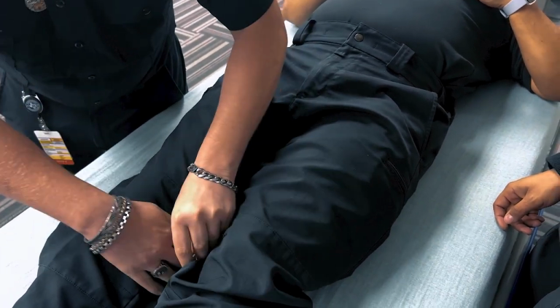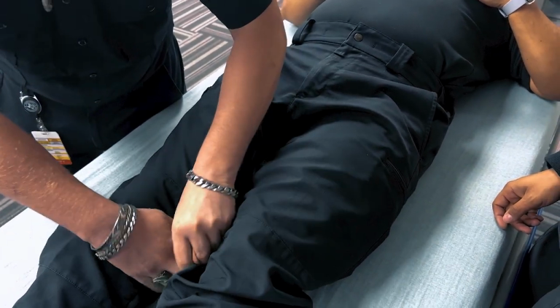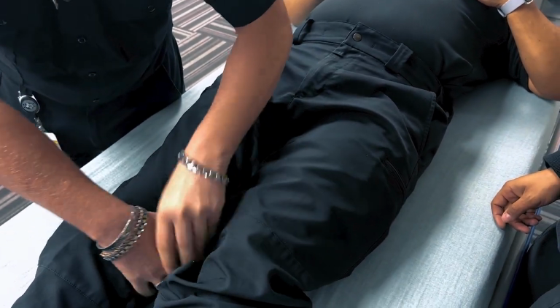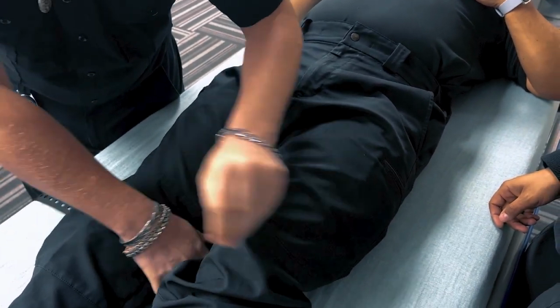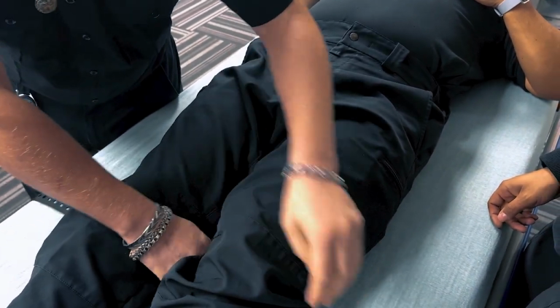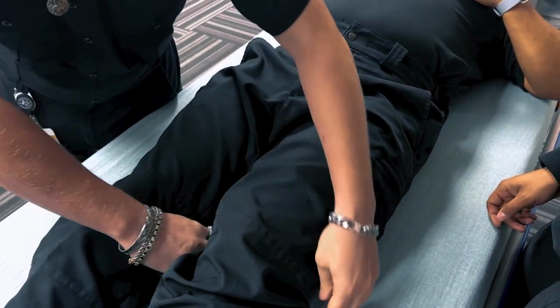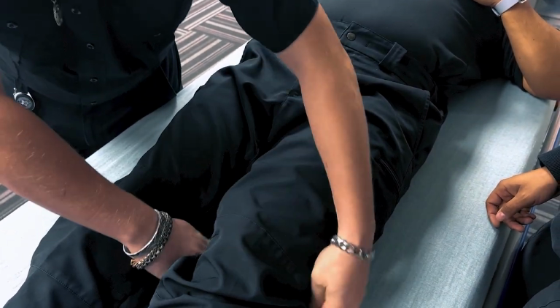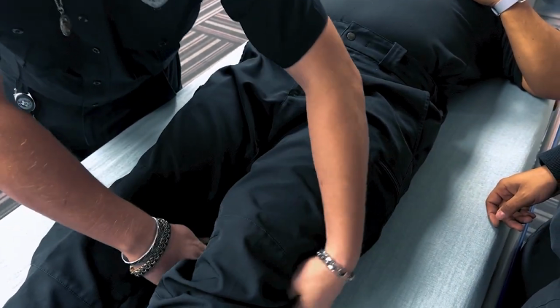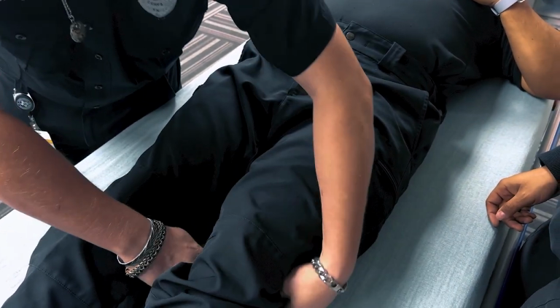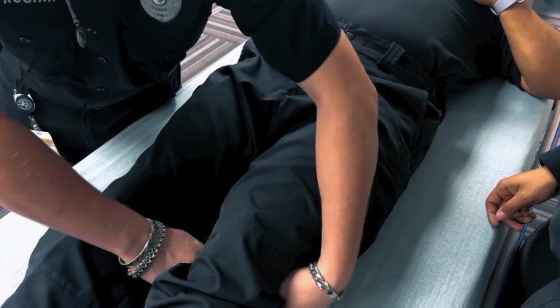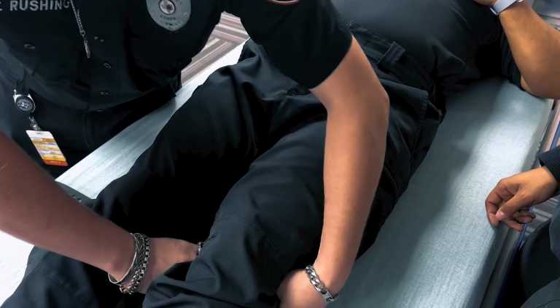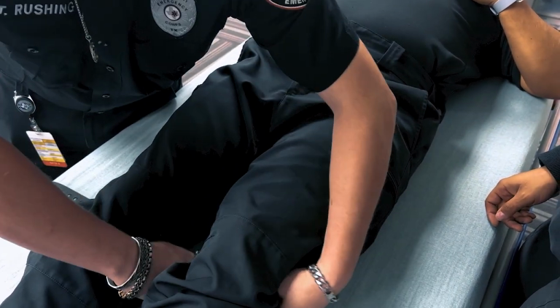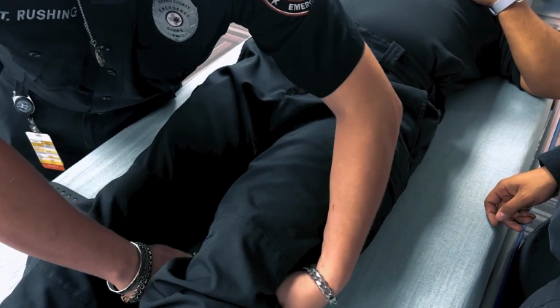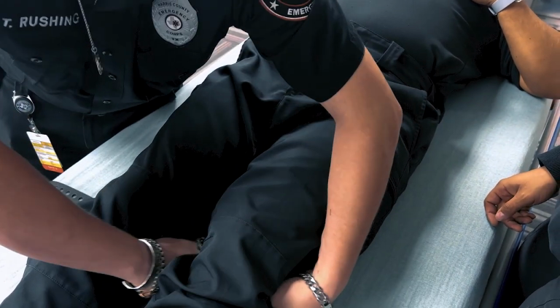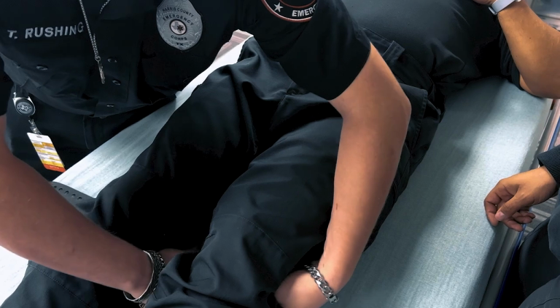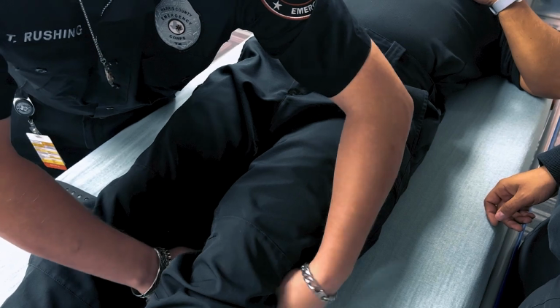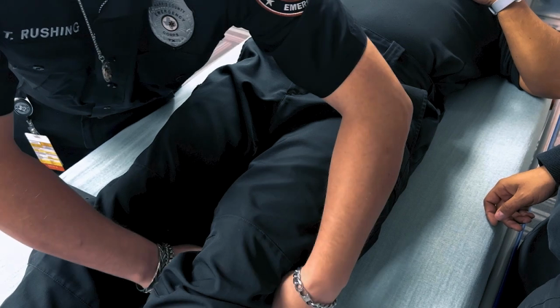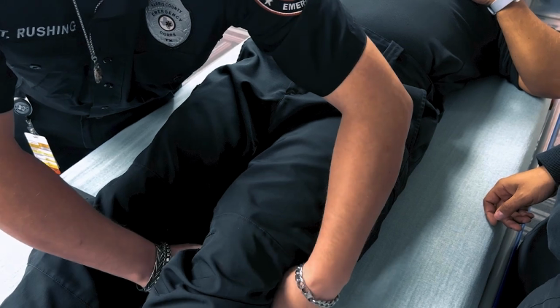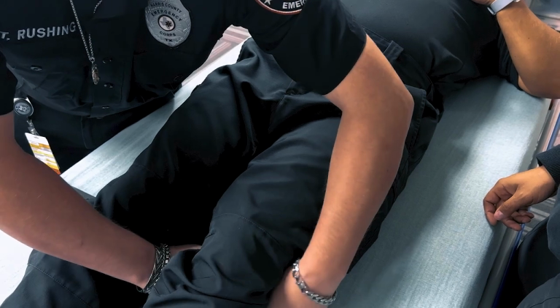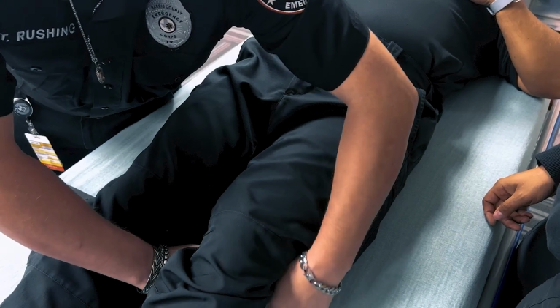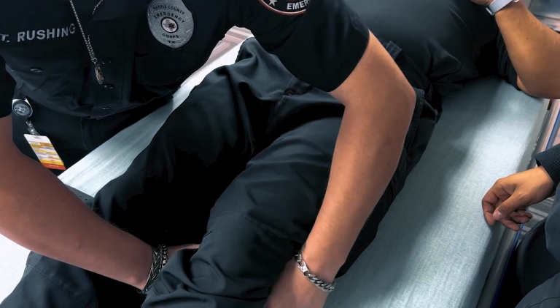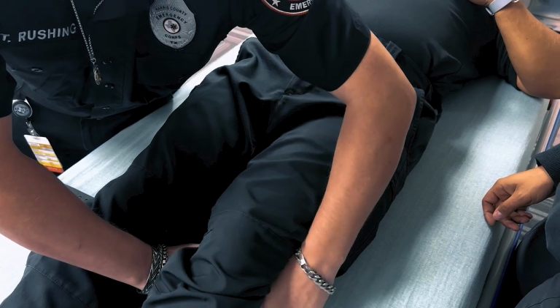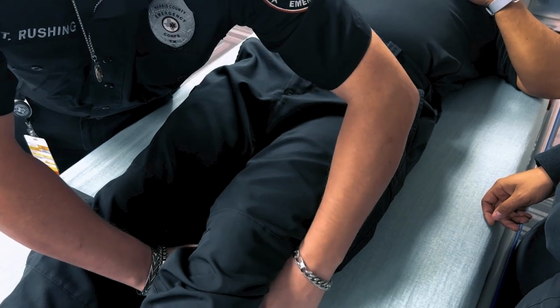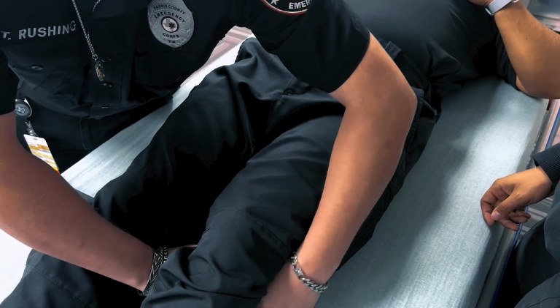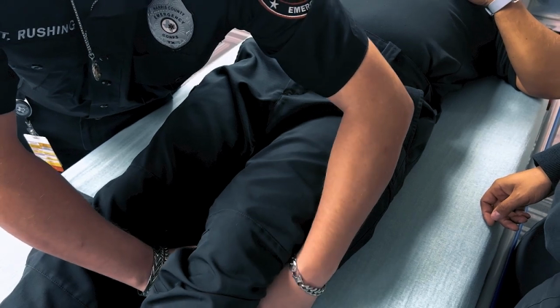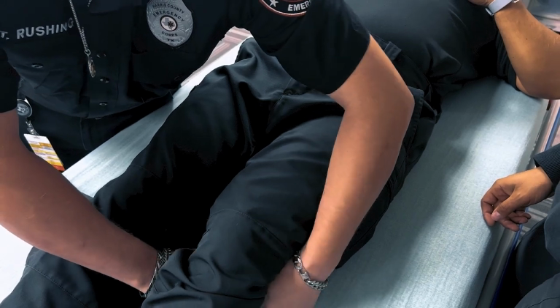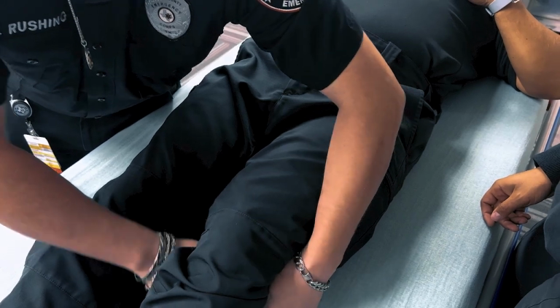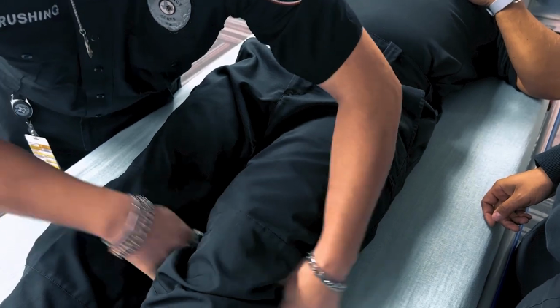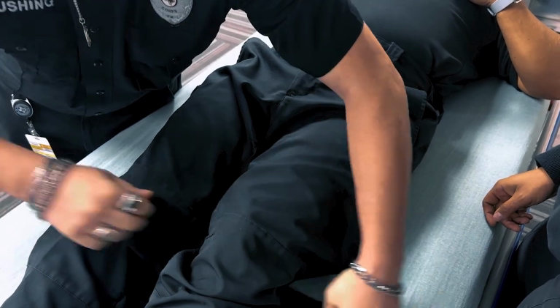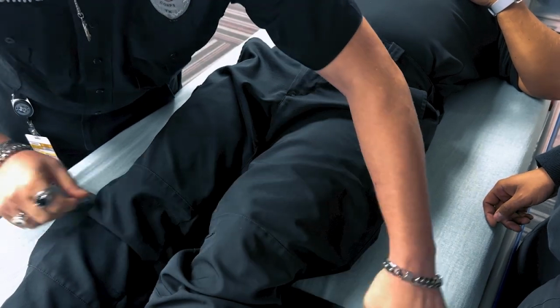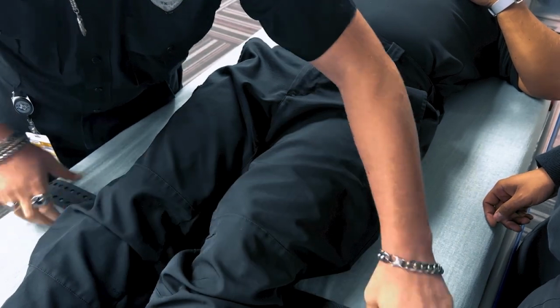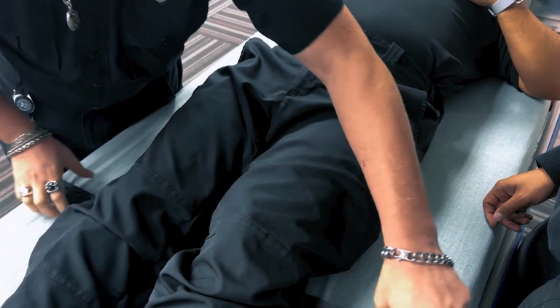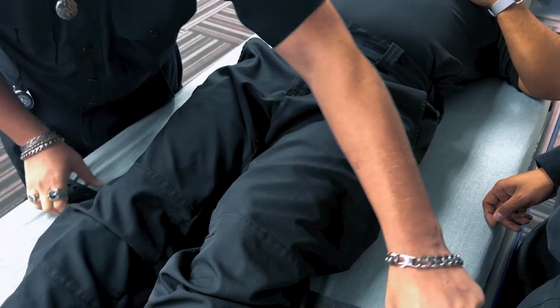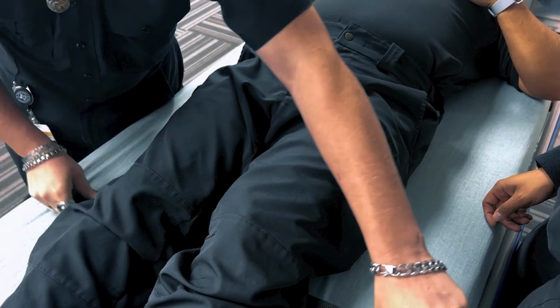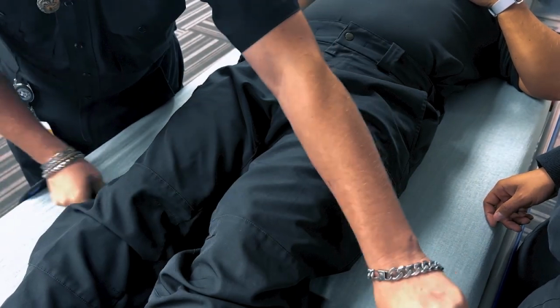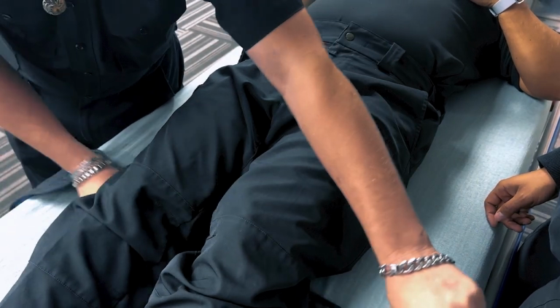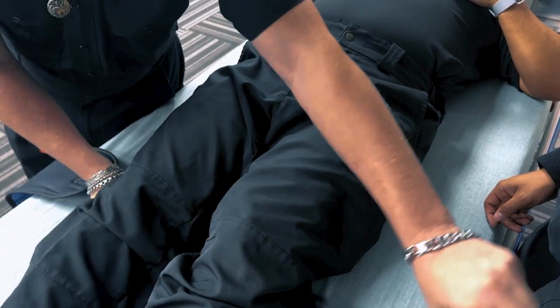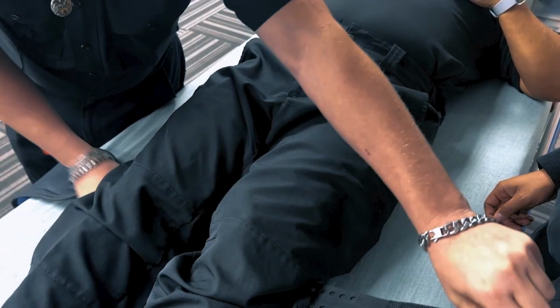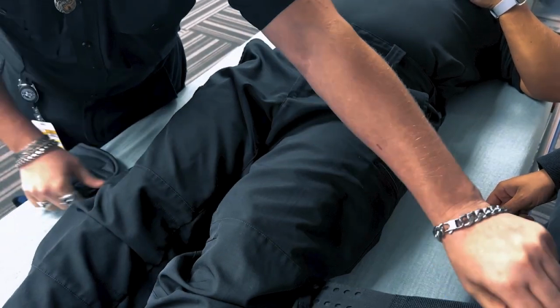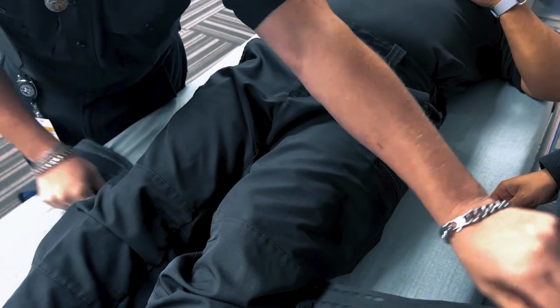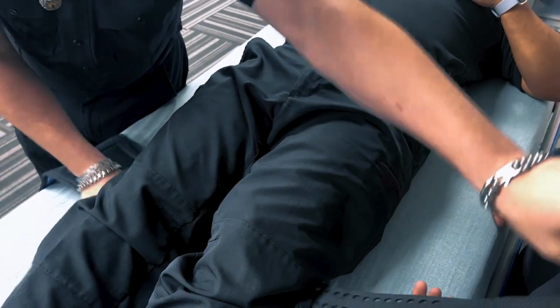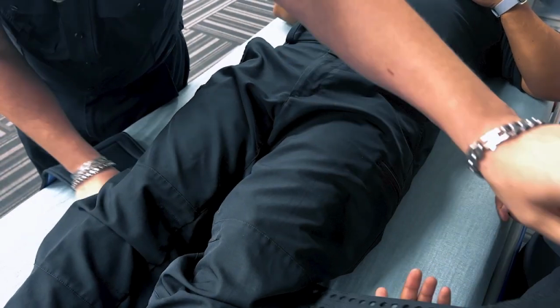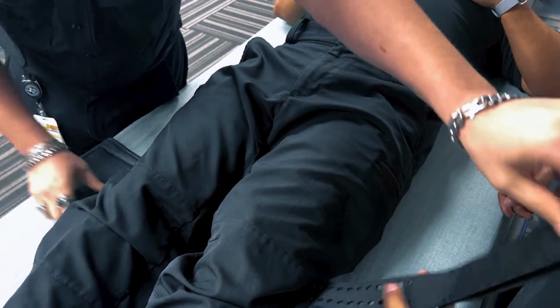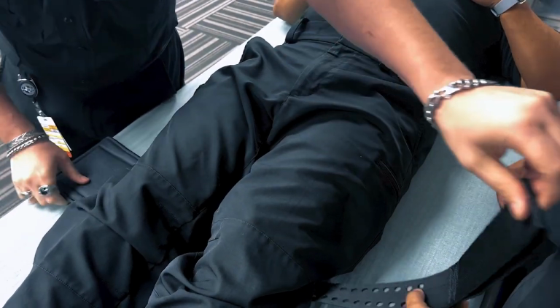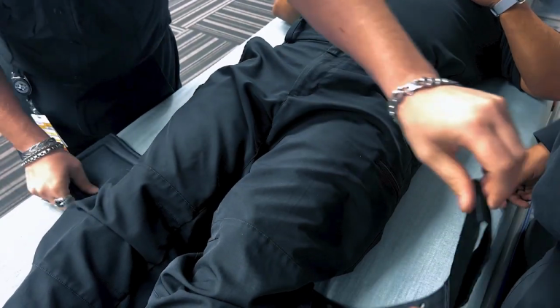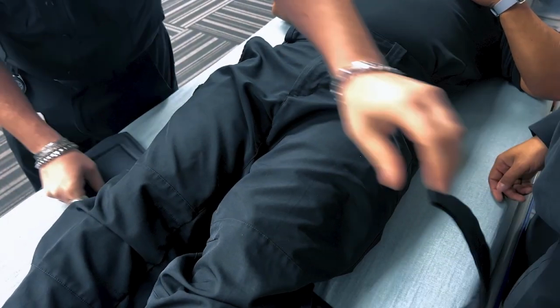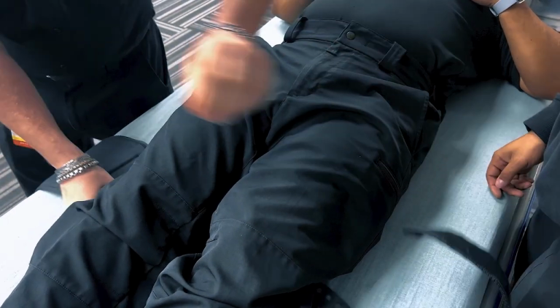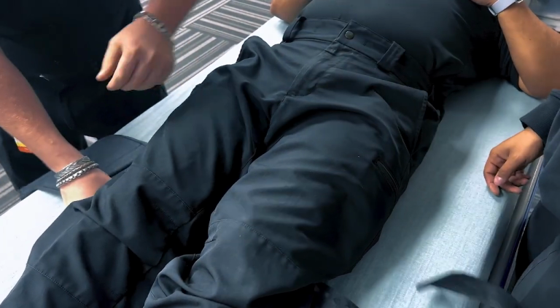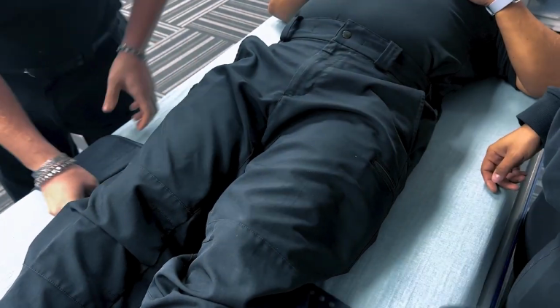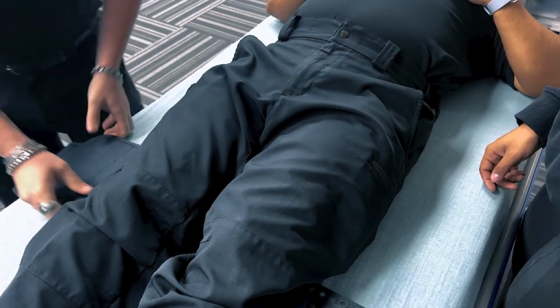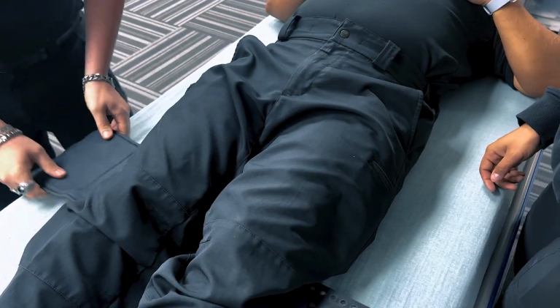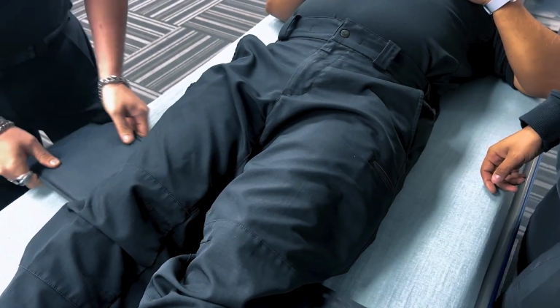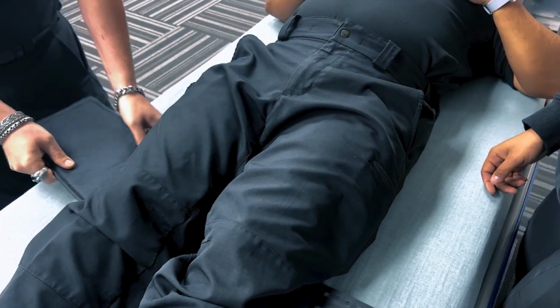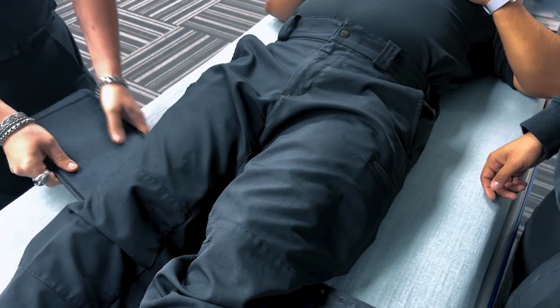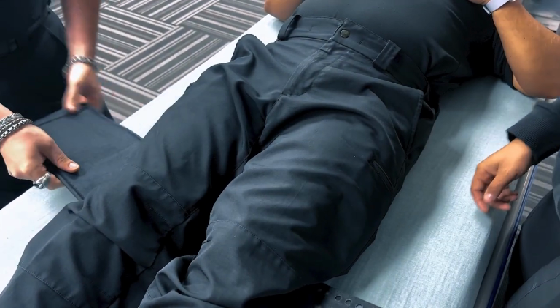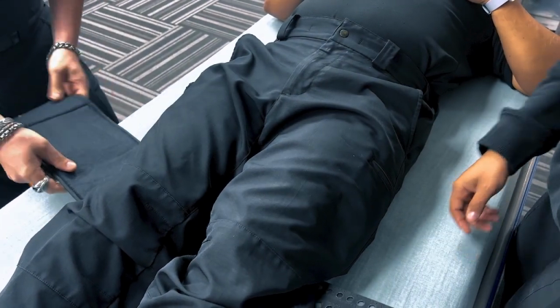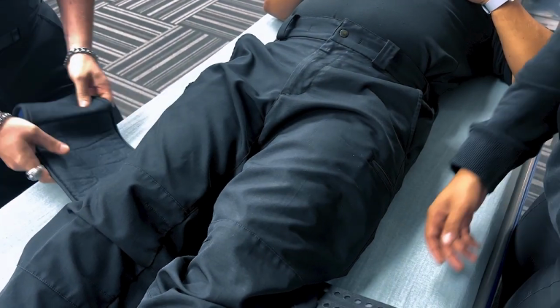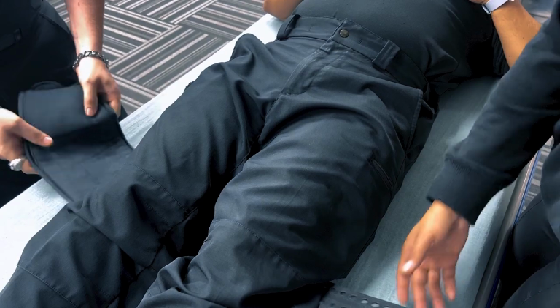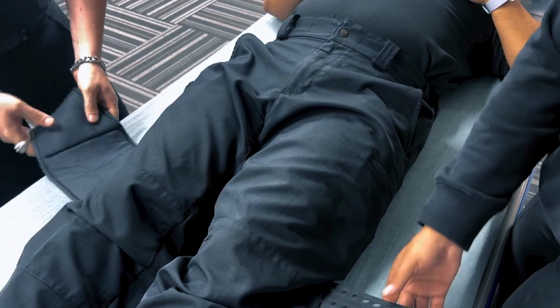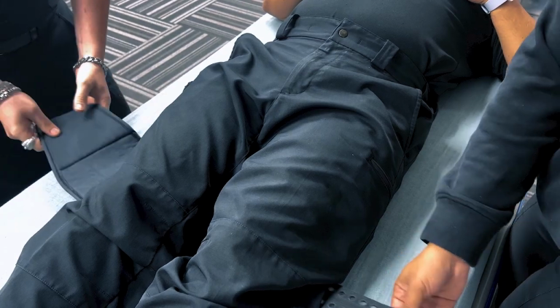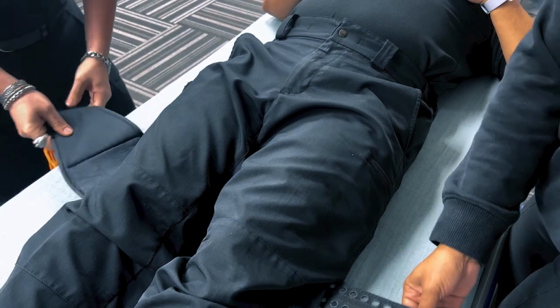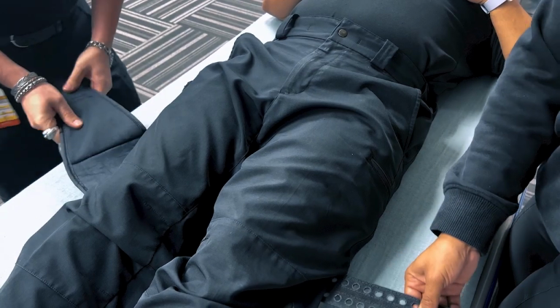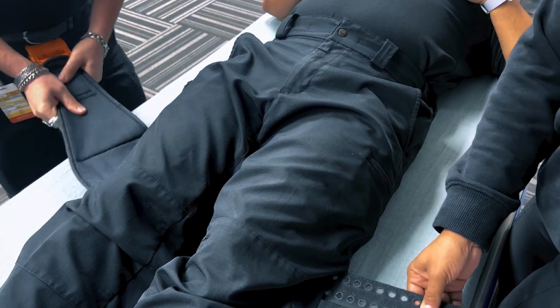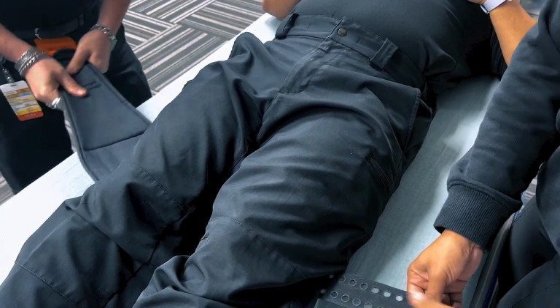Ensure that the binder is not too tight or too loose, as it needs to provide enough pressure to stabilize the pelvis without causing discomfort or restricting breathing.